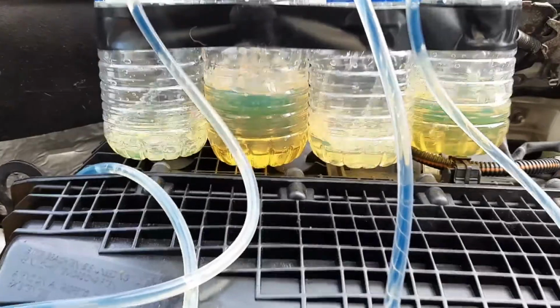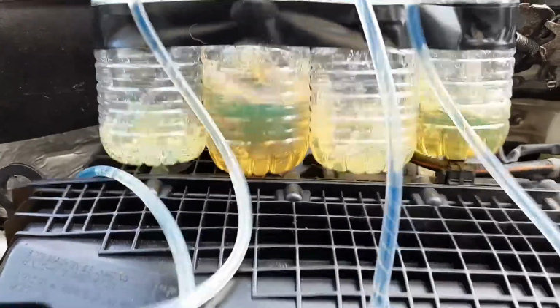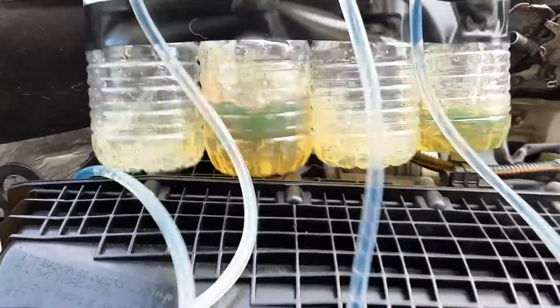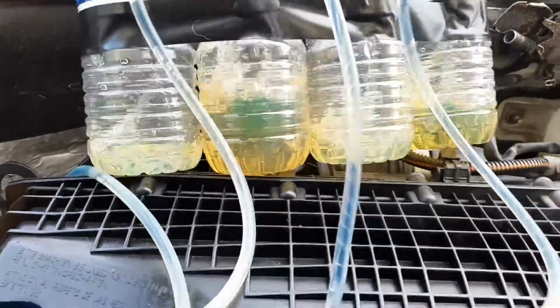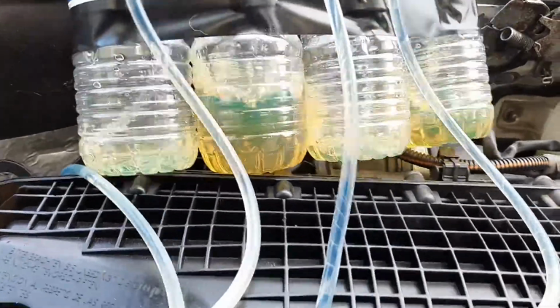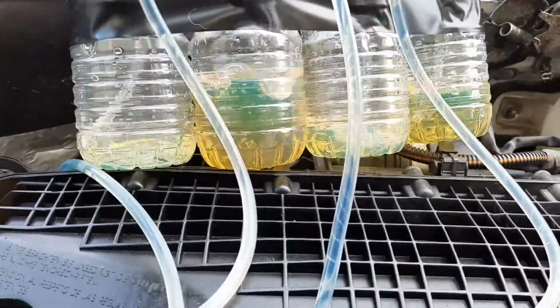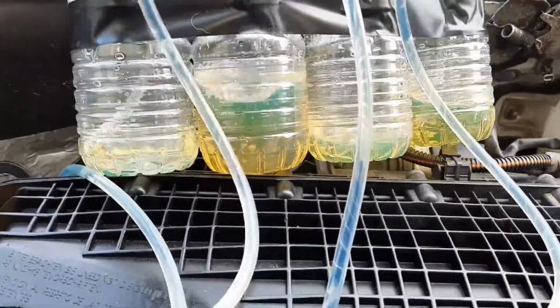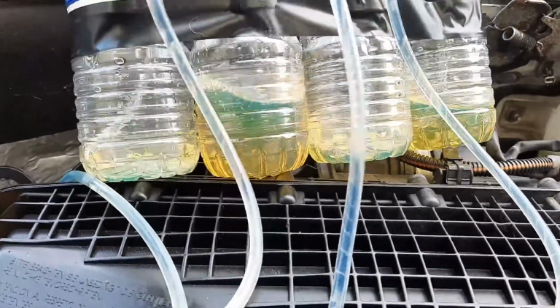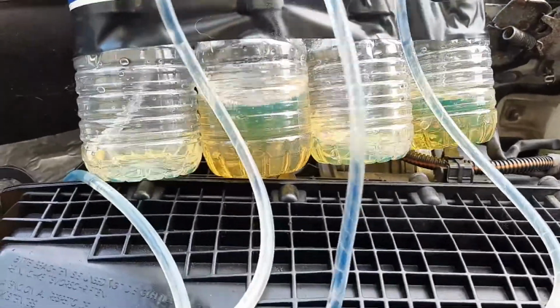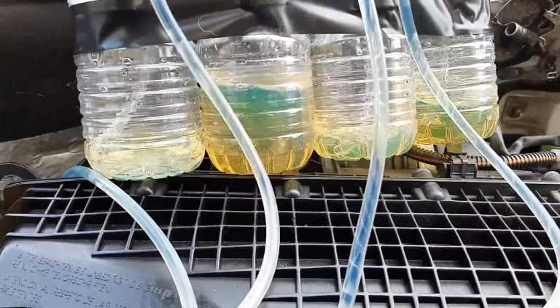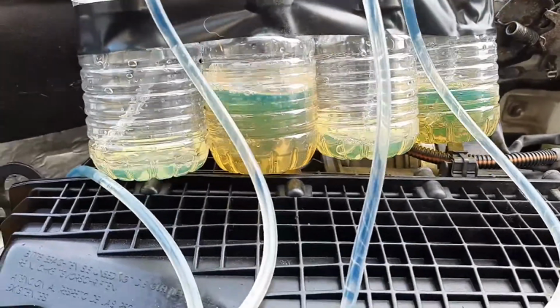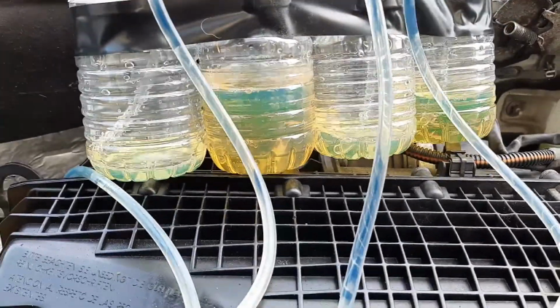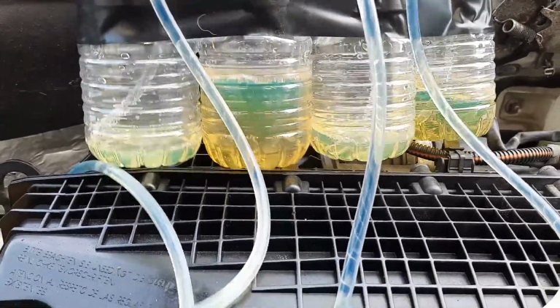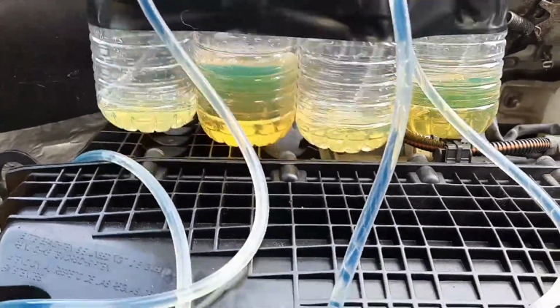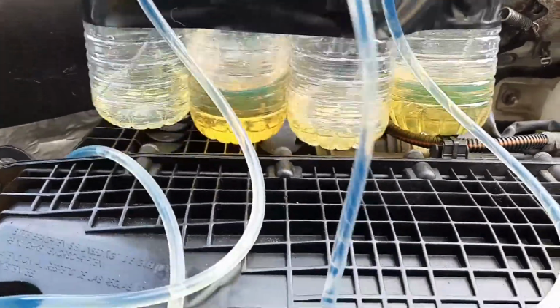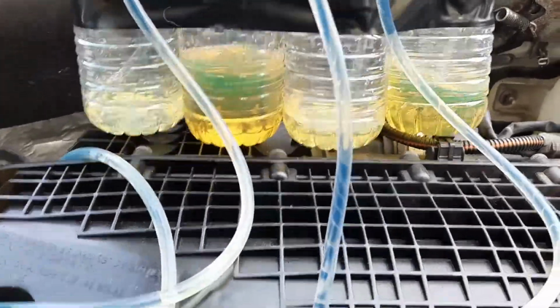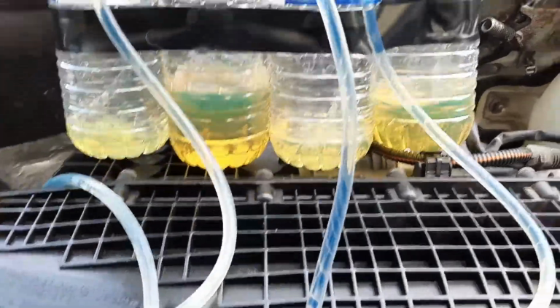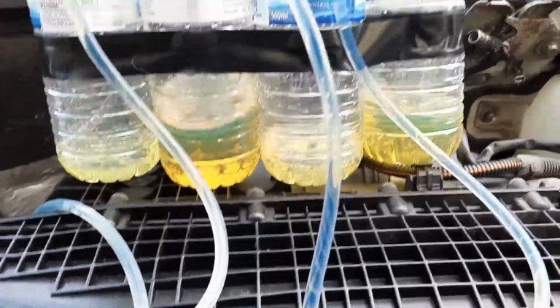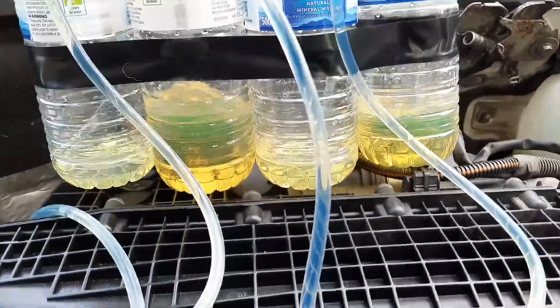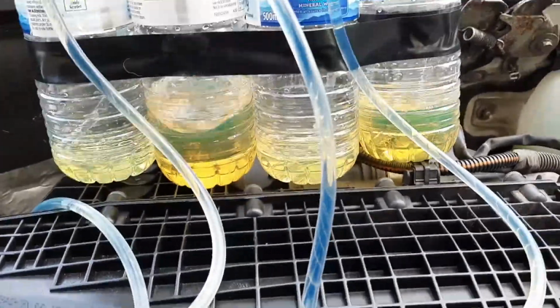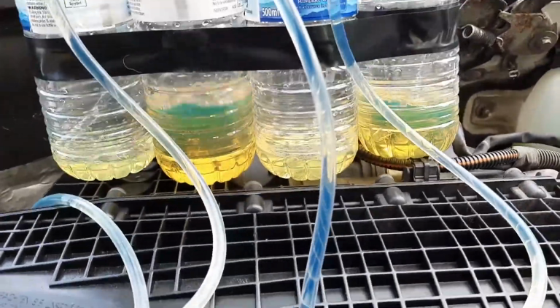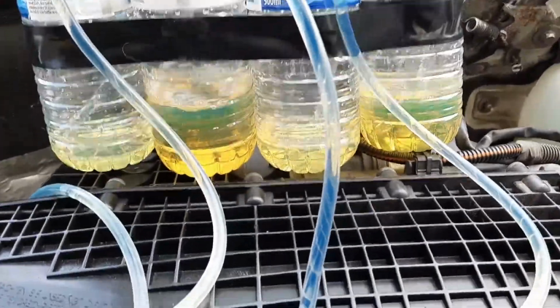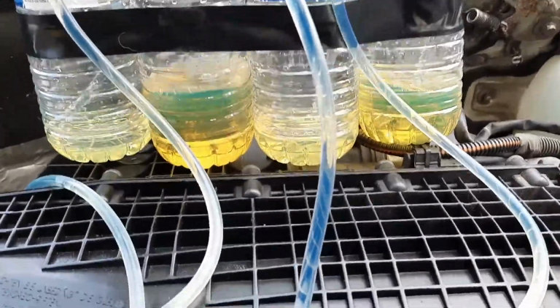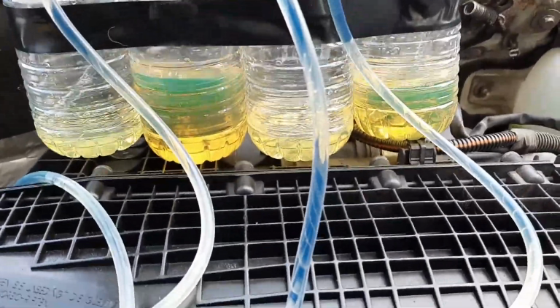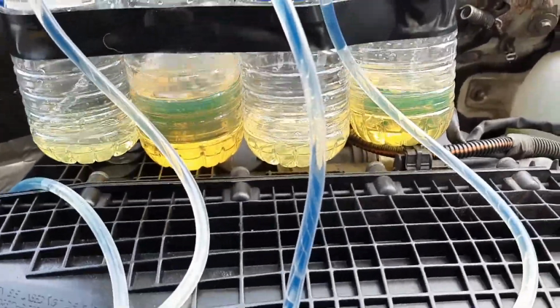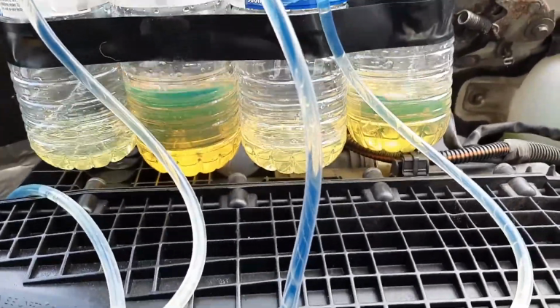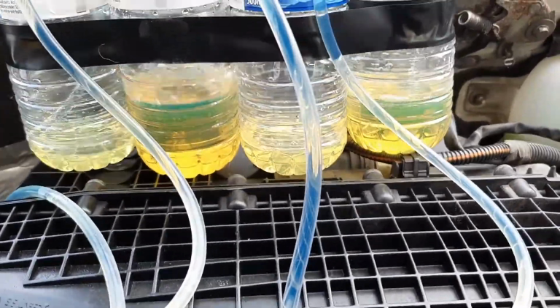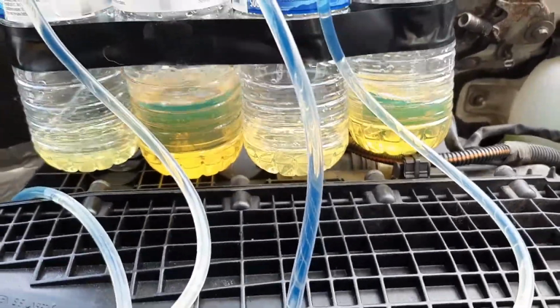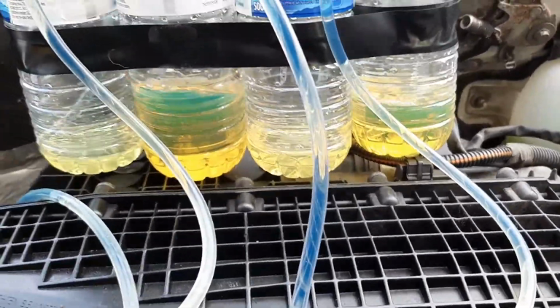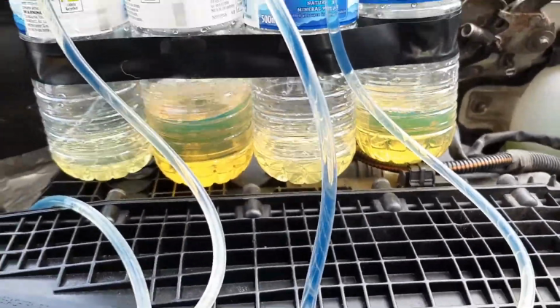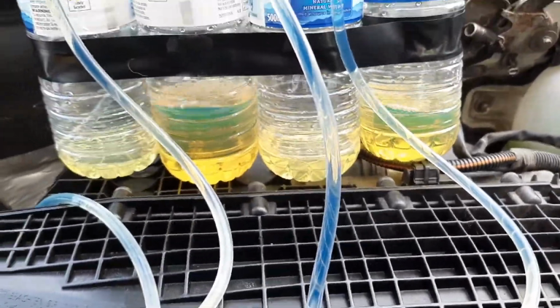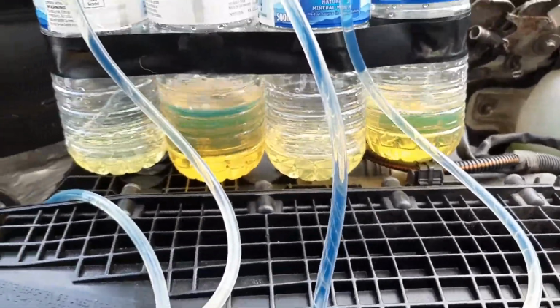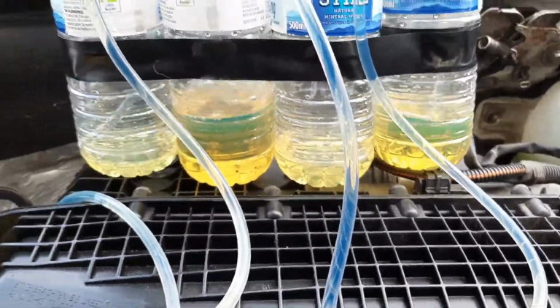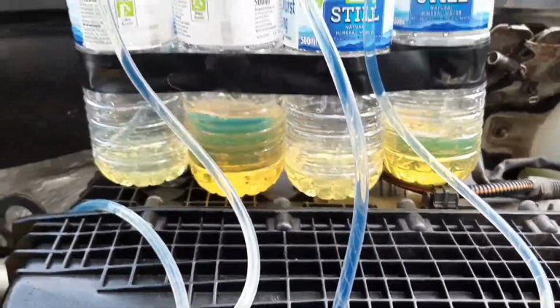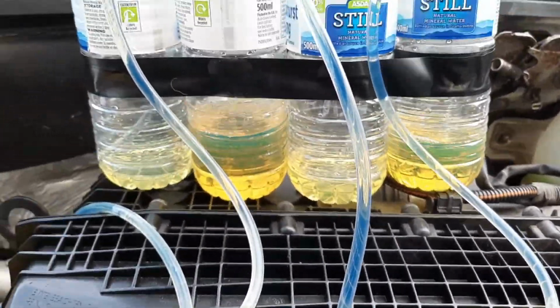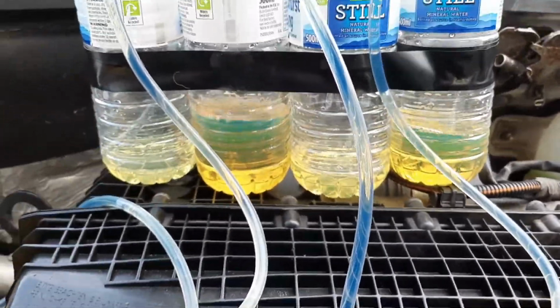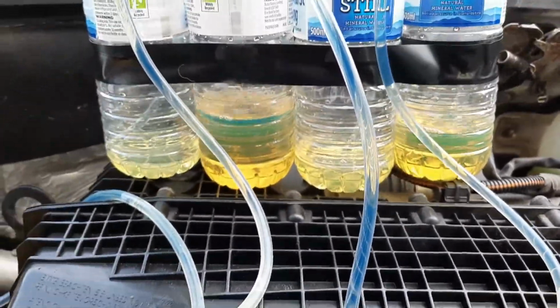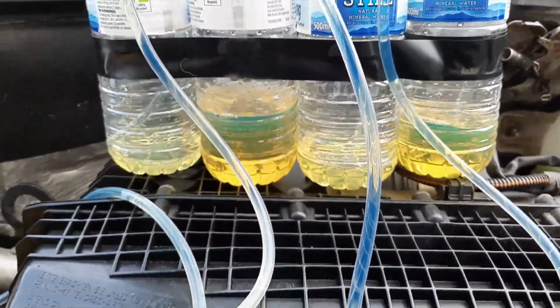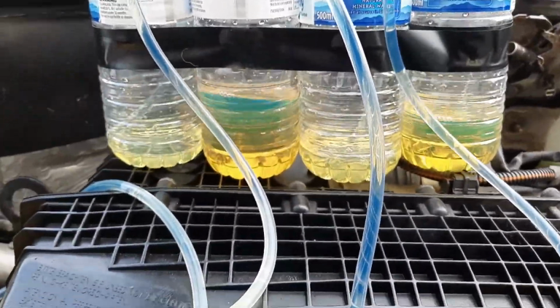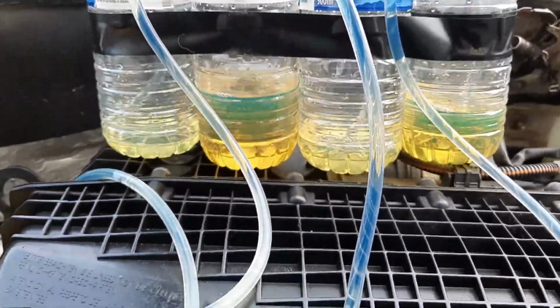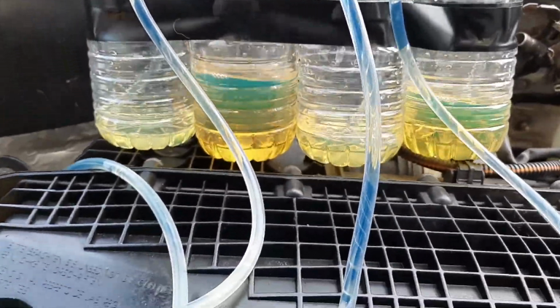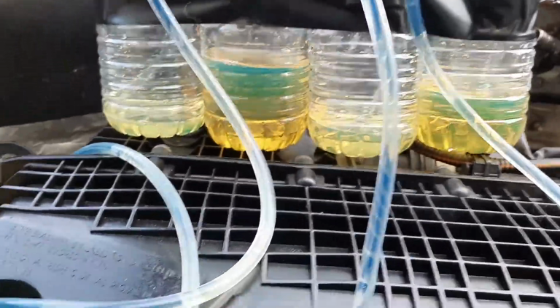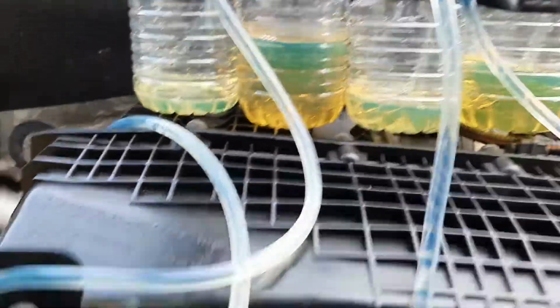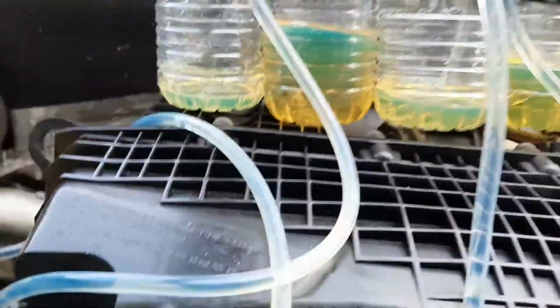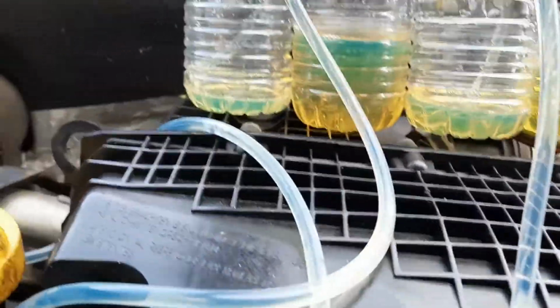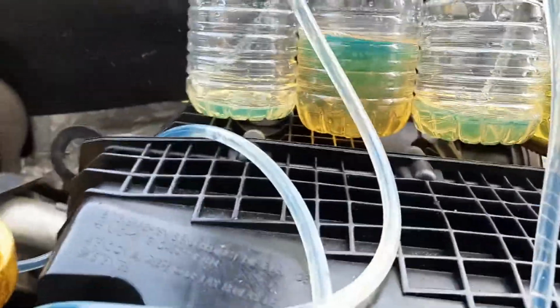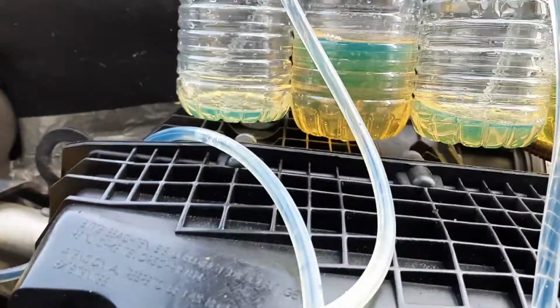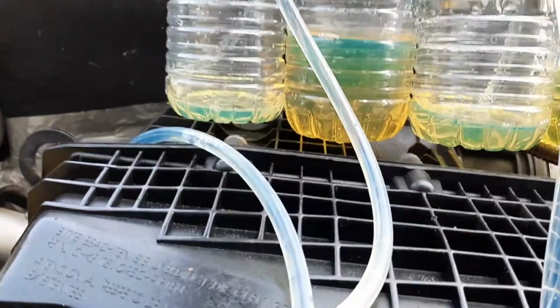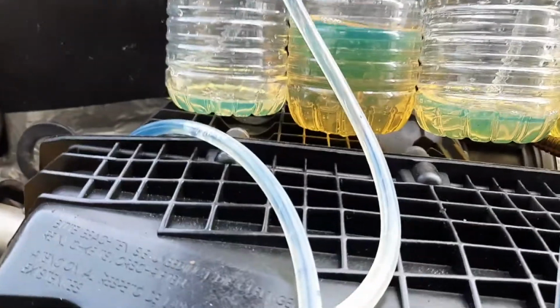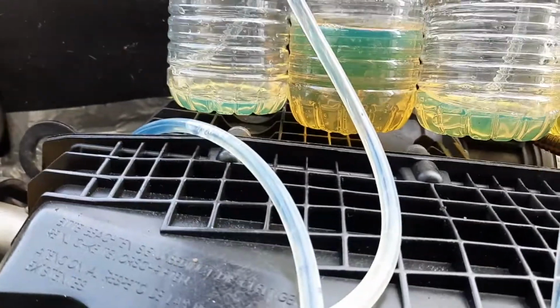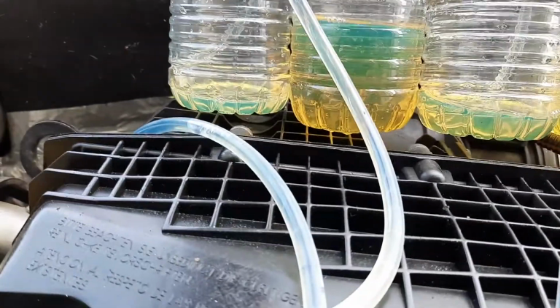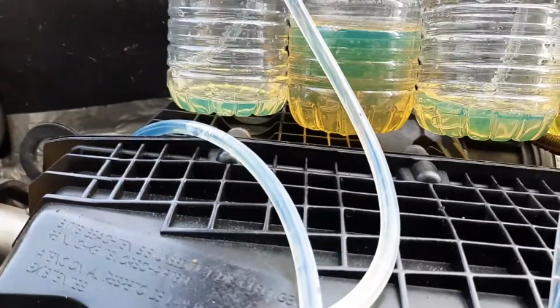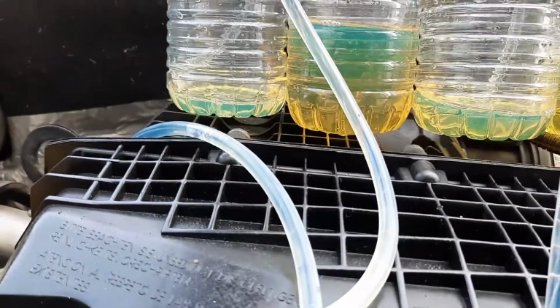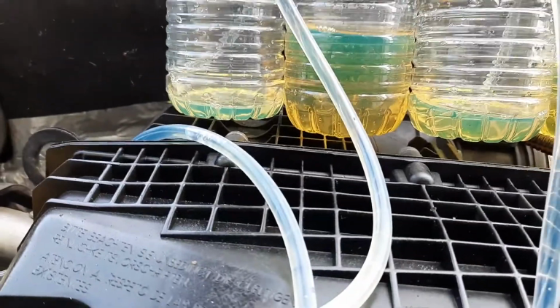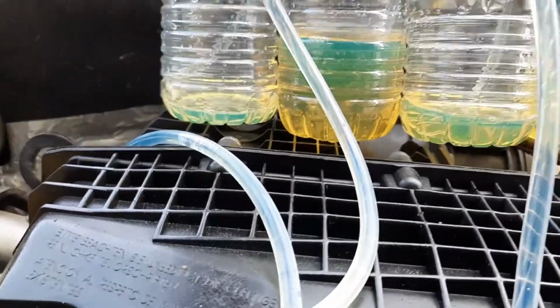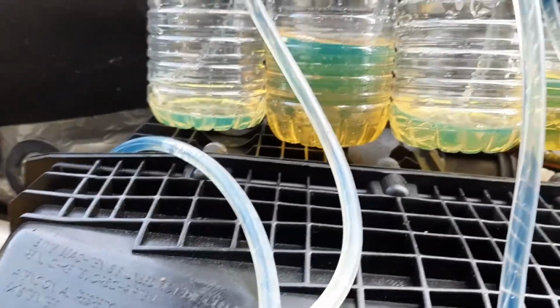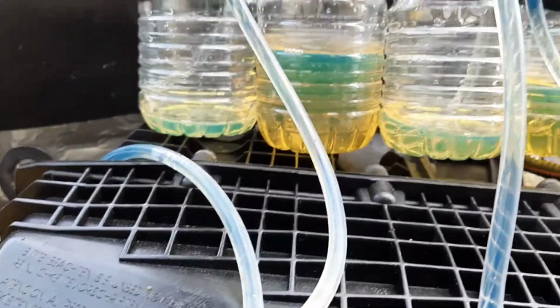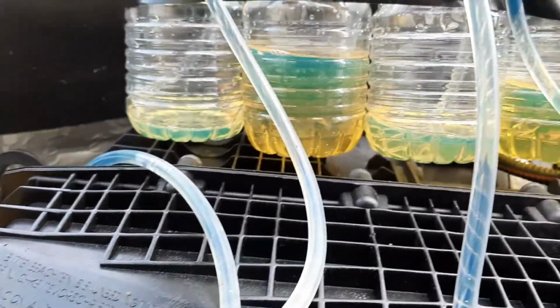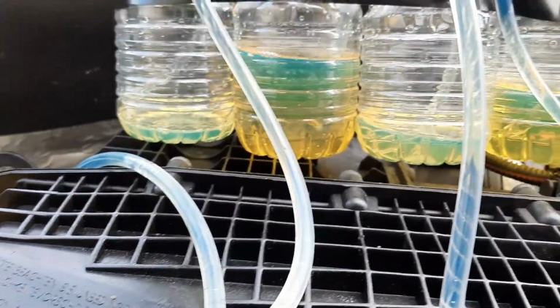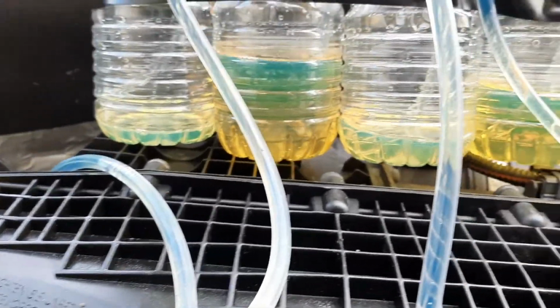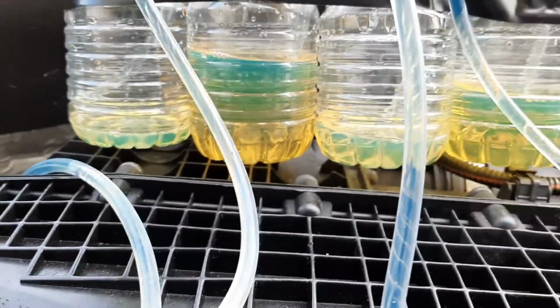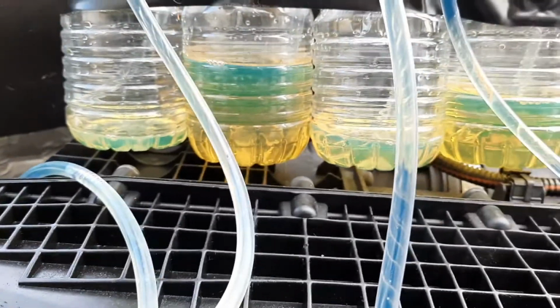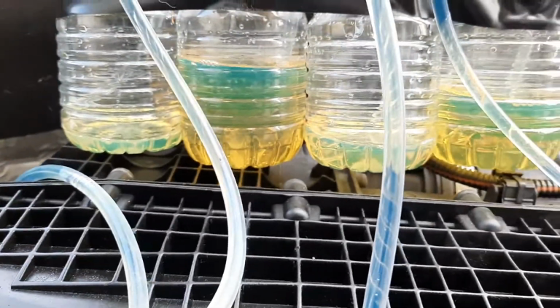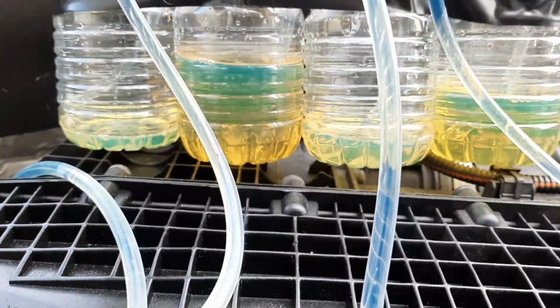As you can see, there are two which have a lot more diesel than the other two, so we're going to have to change those two injectors.